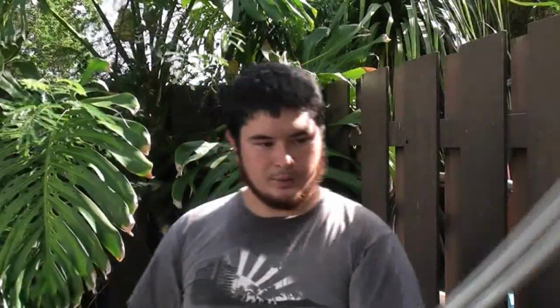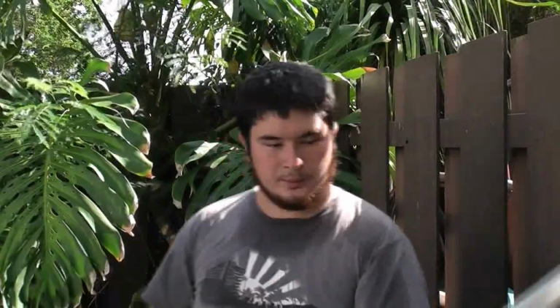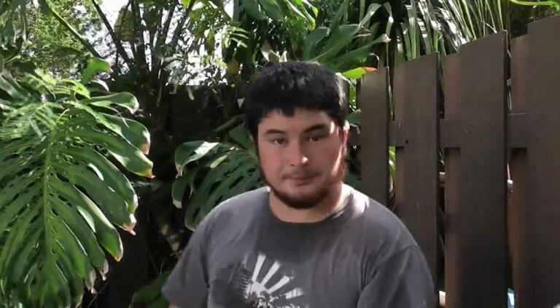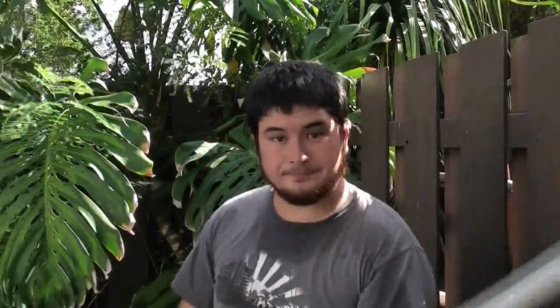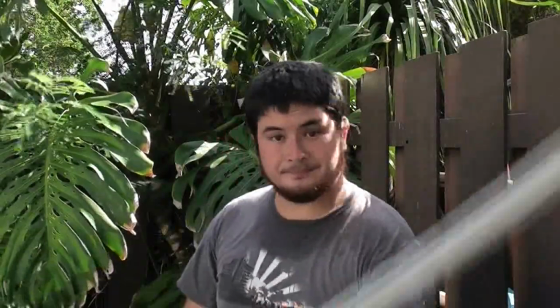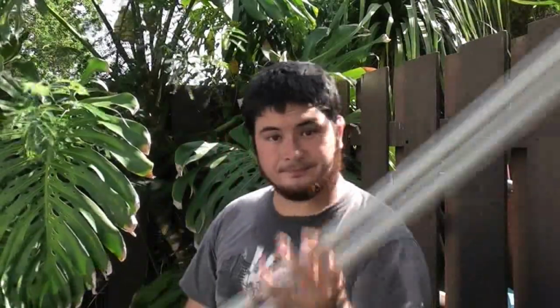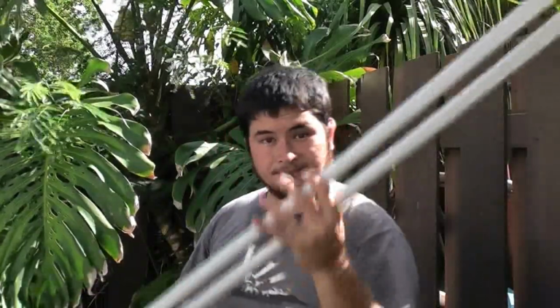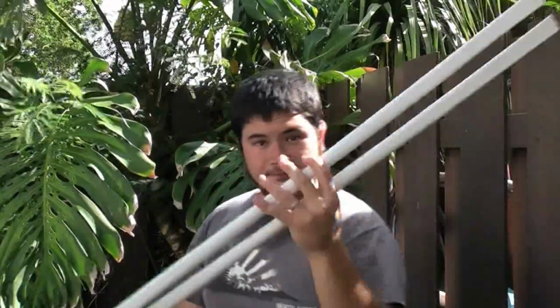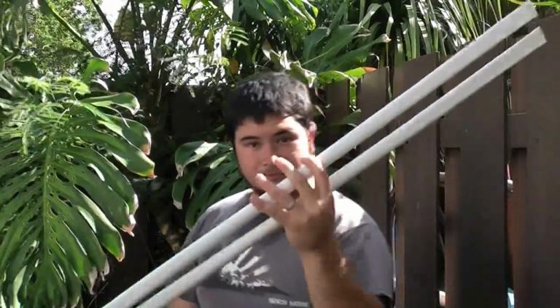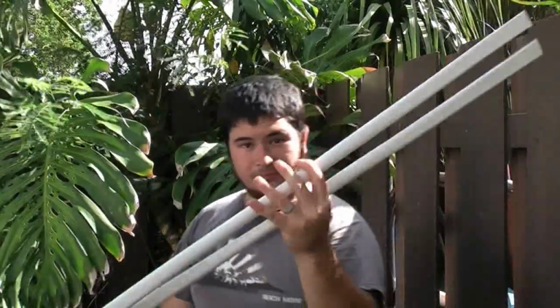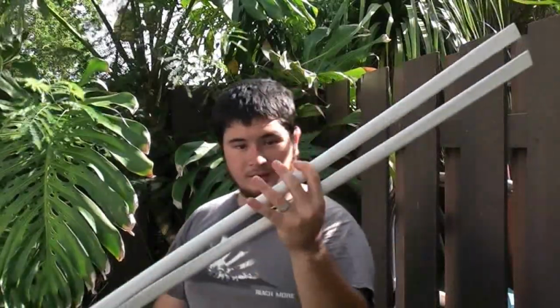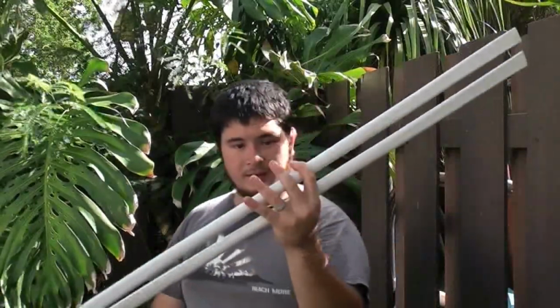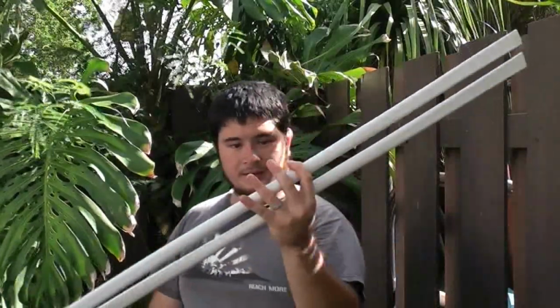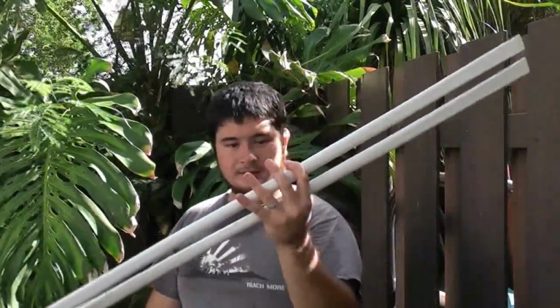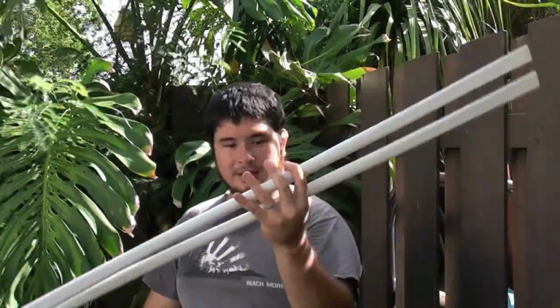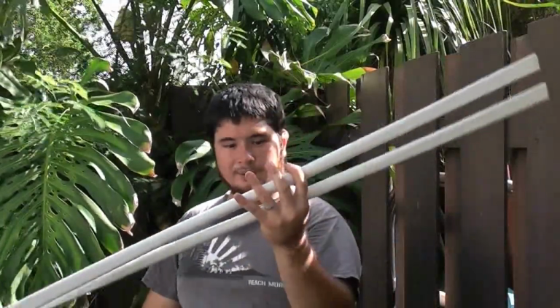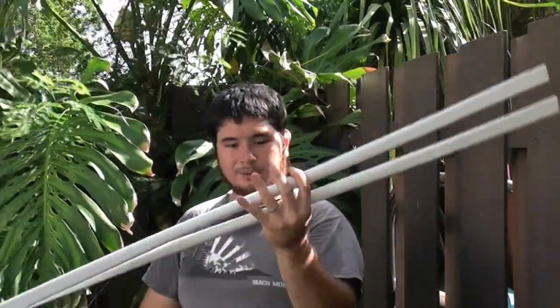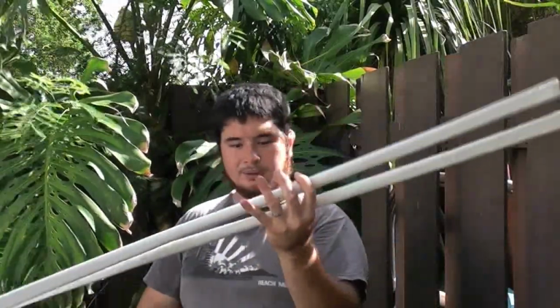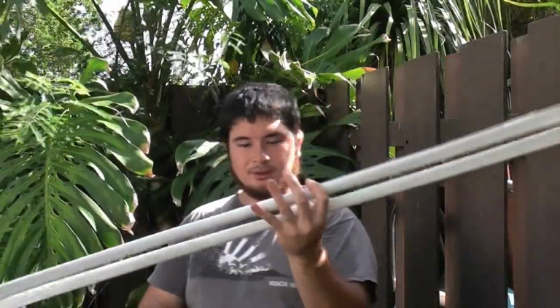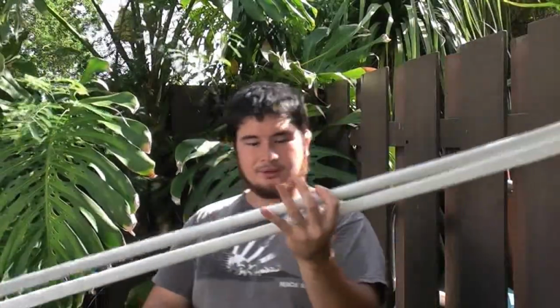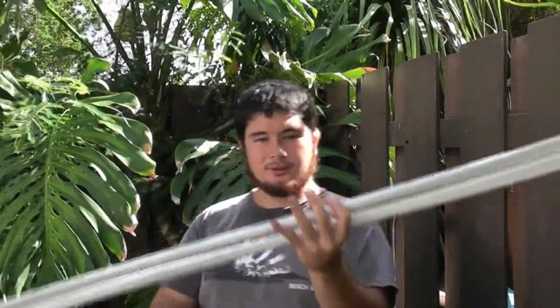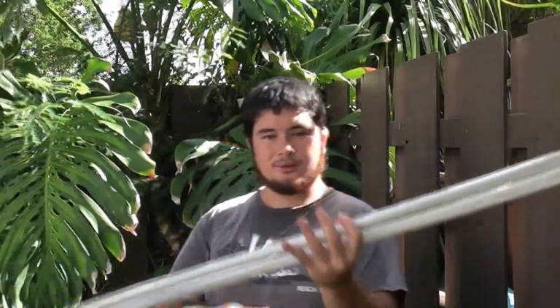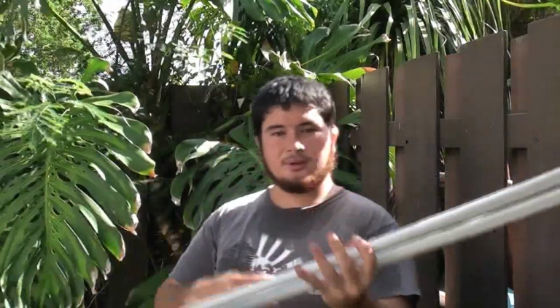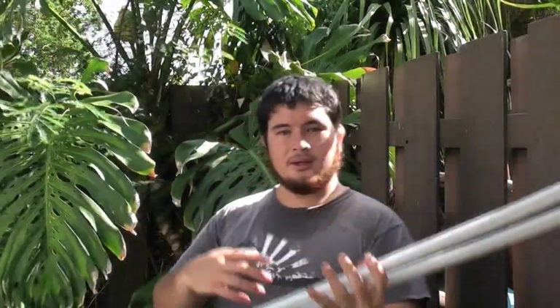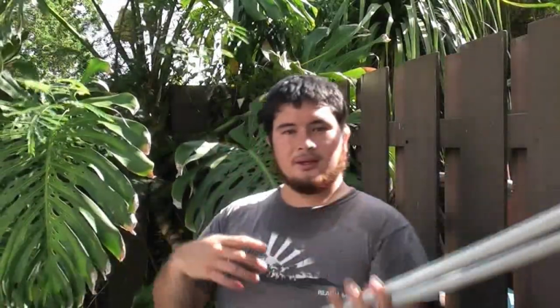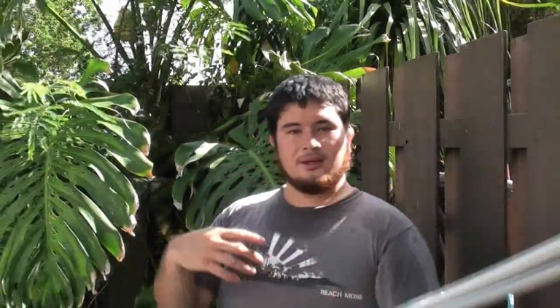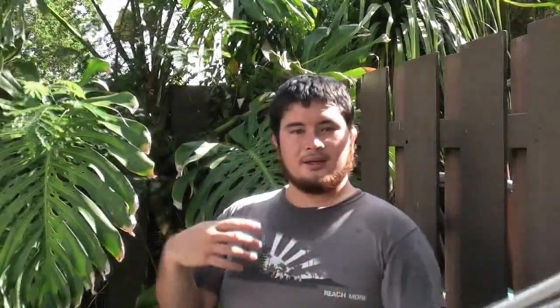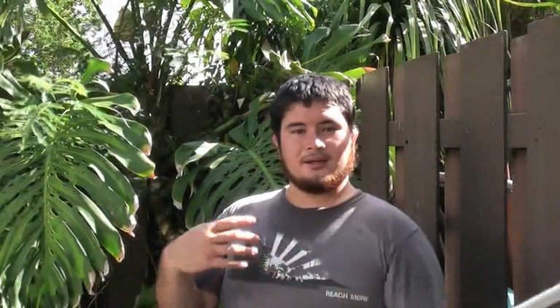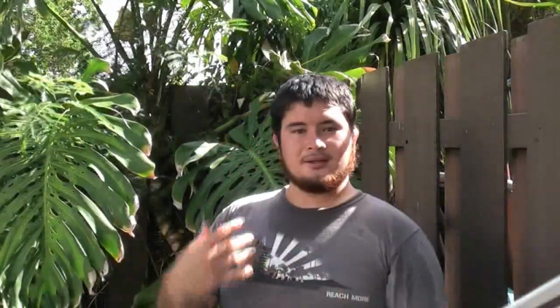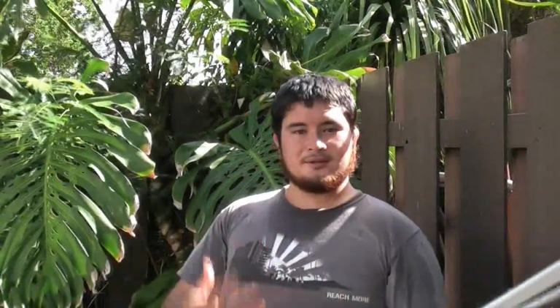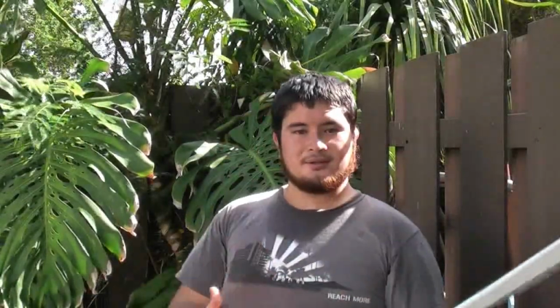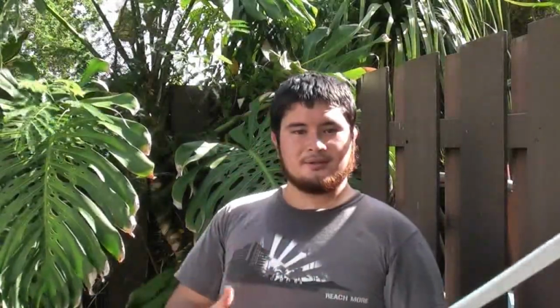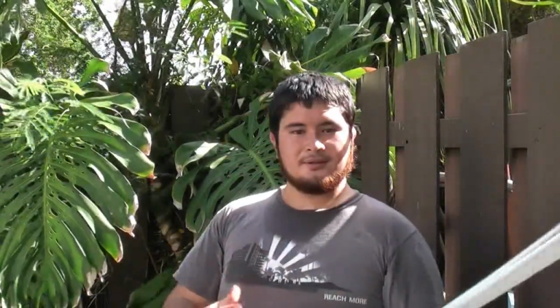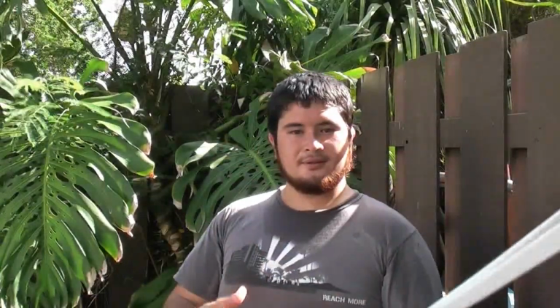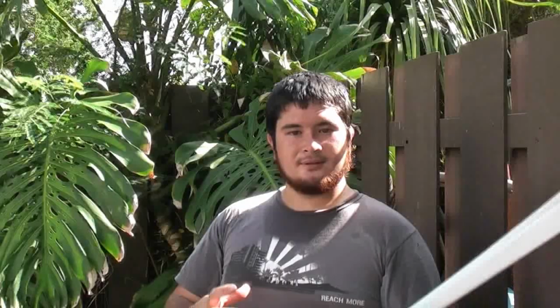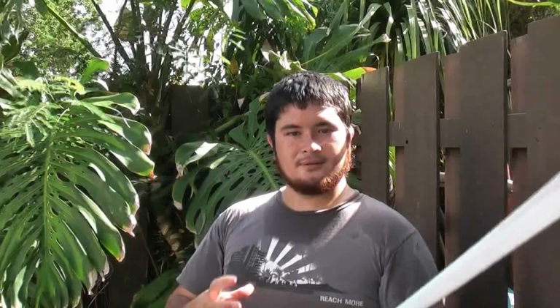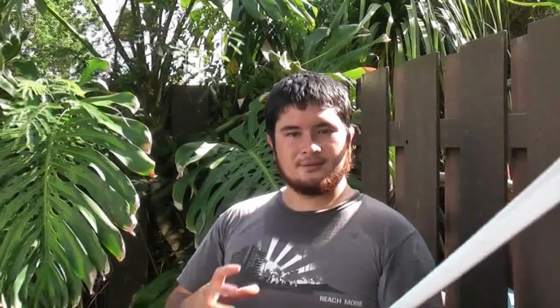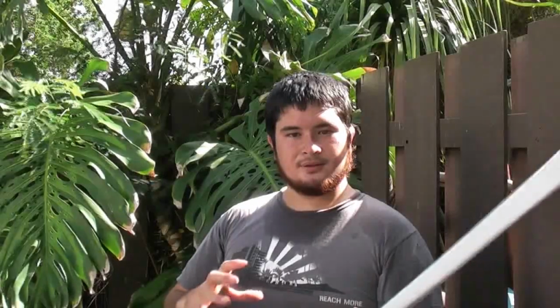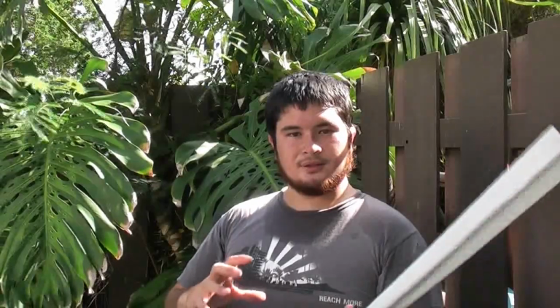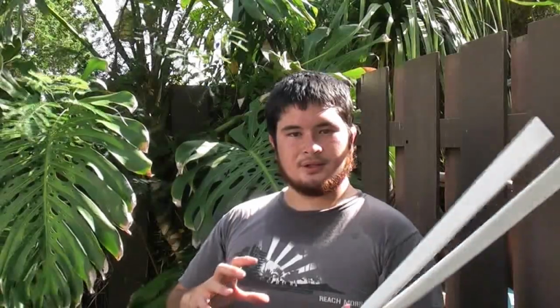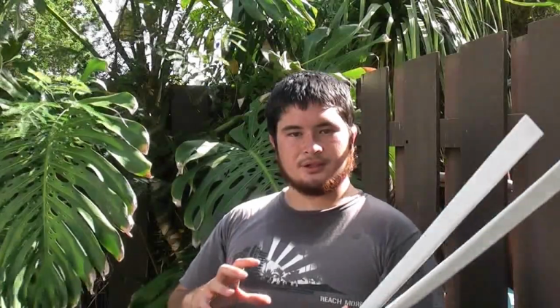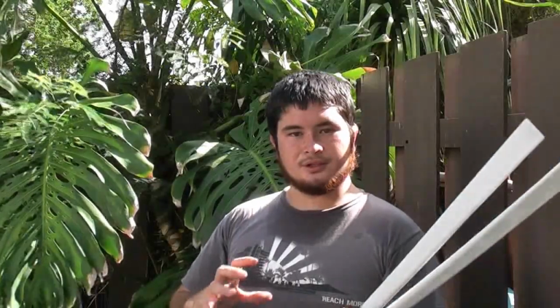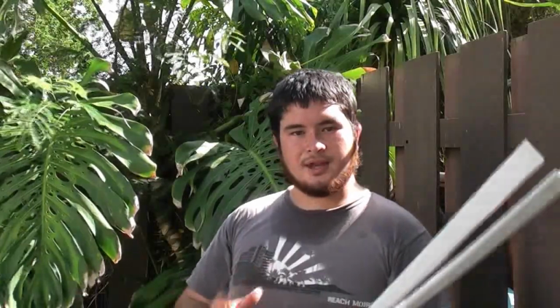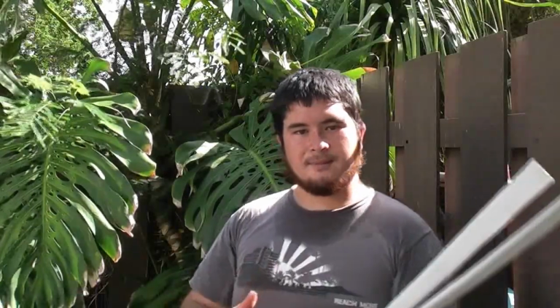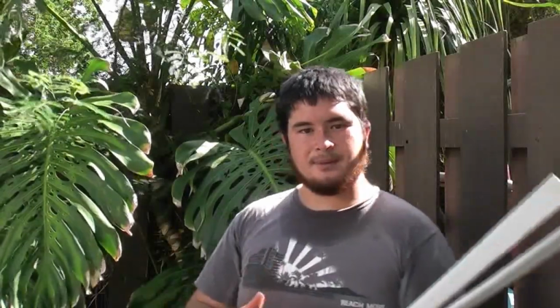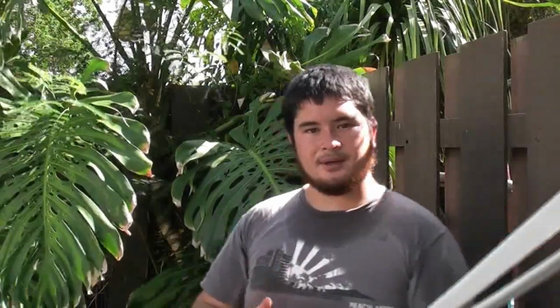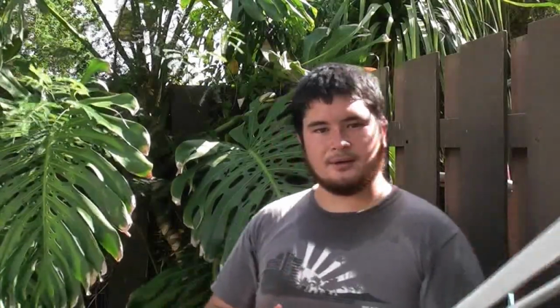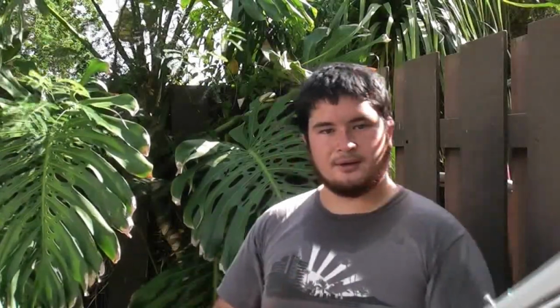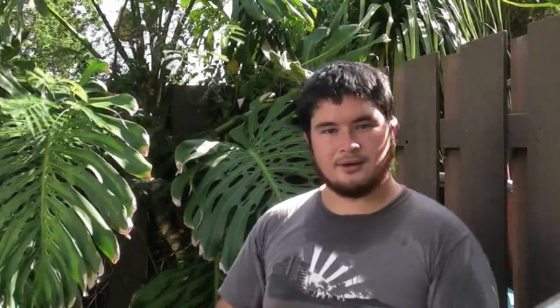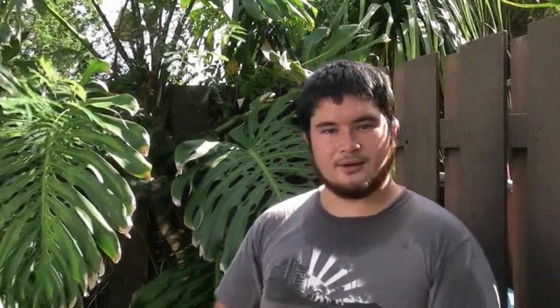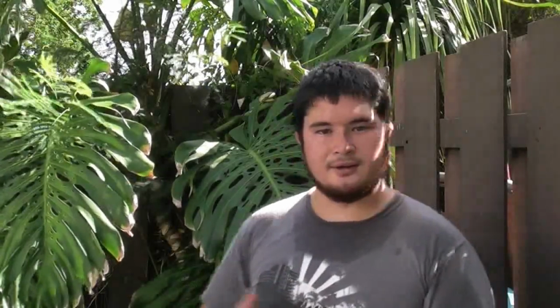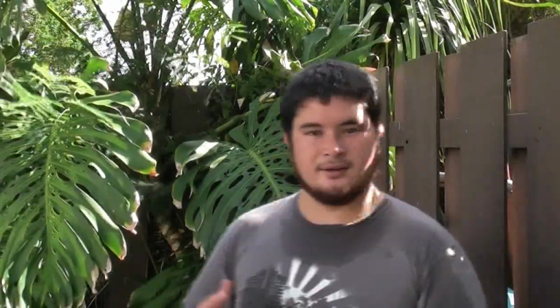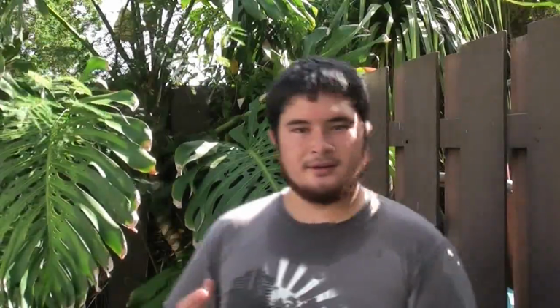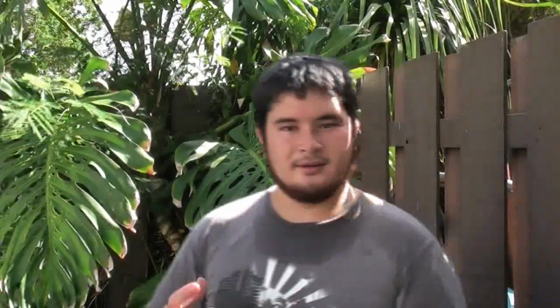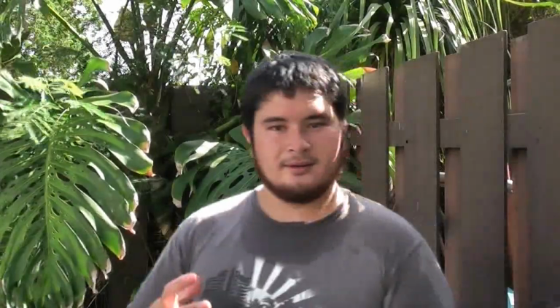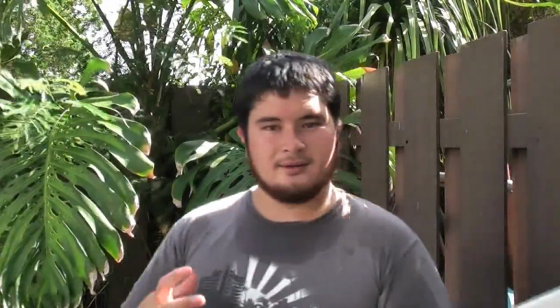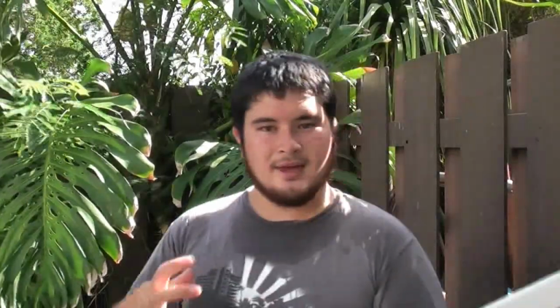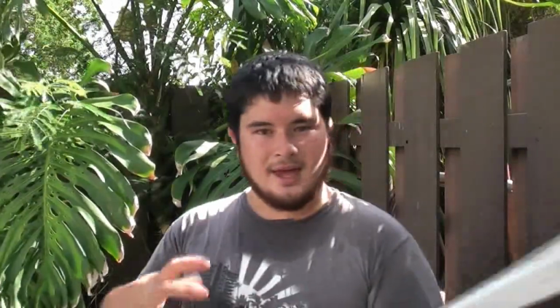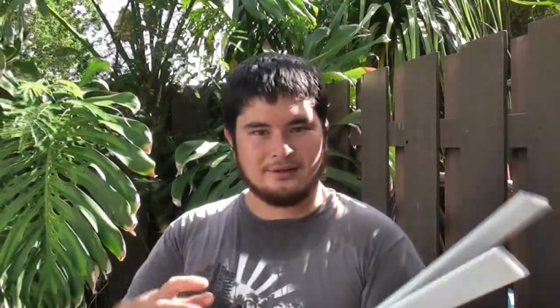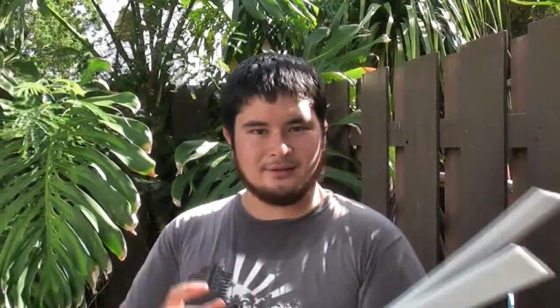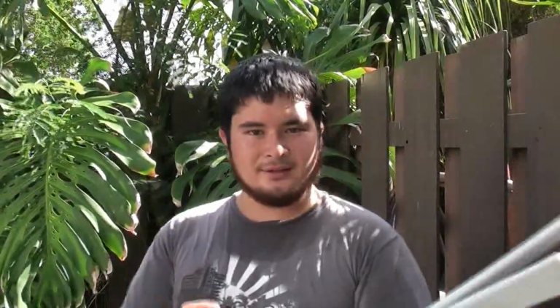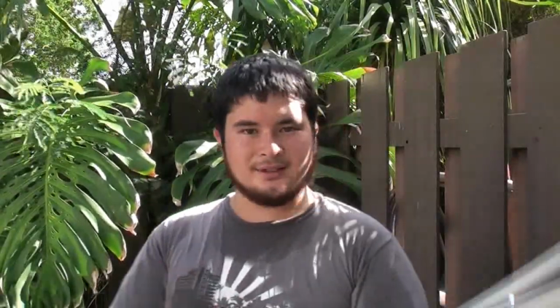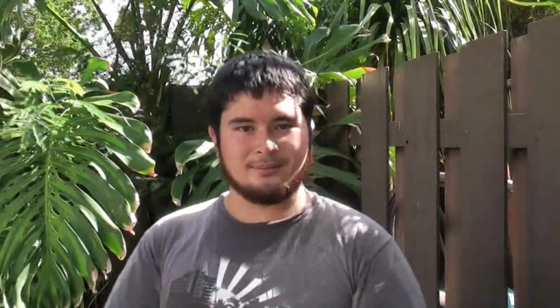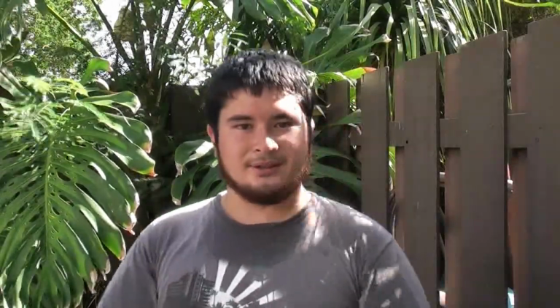So now what we're going to do is start shaping our handle assembly.